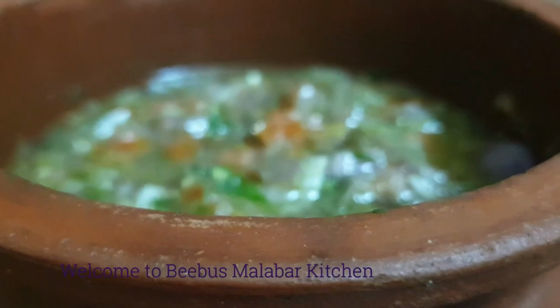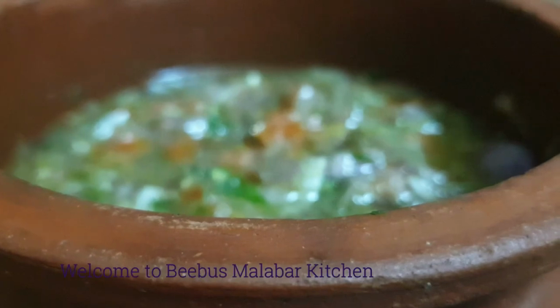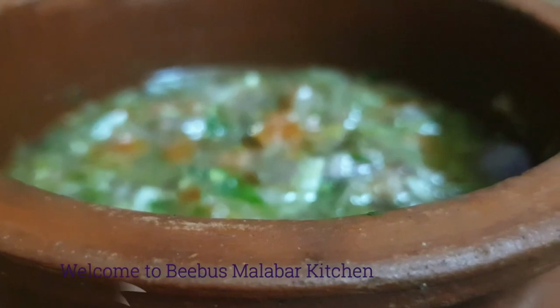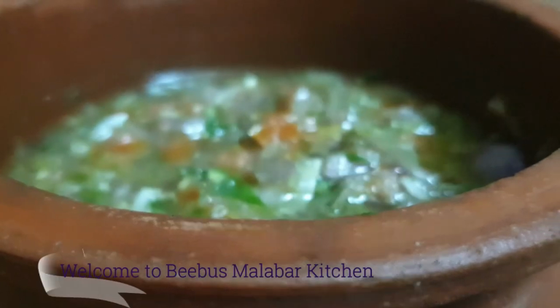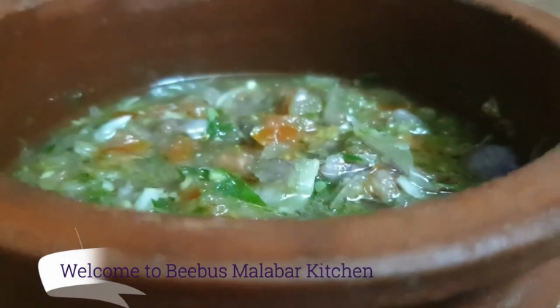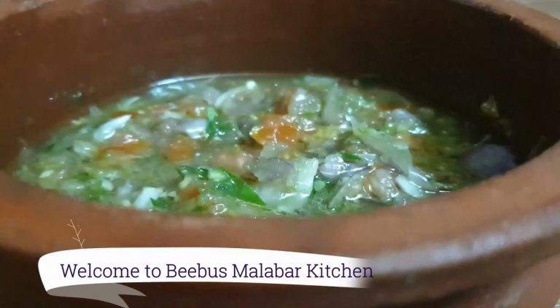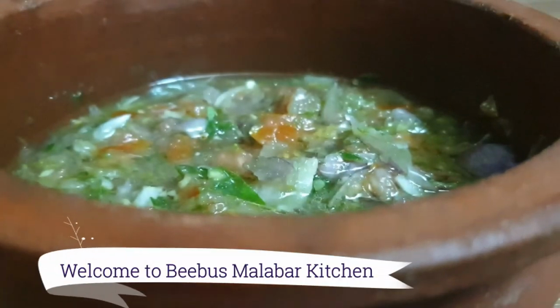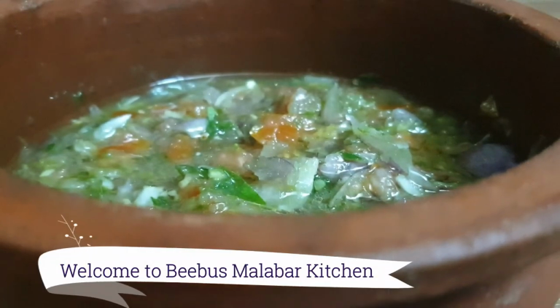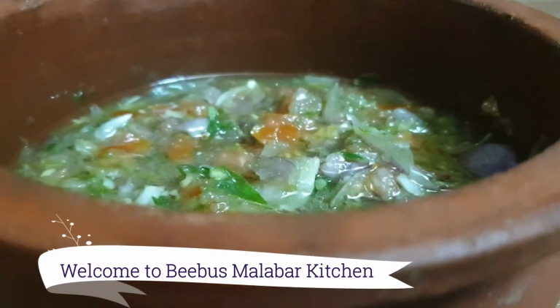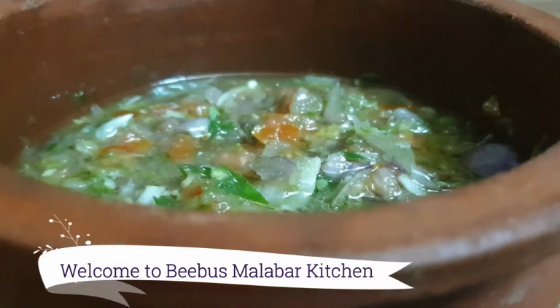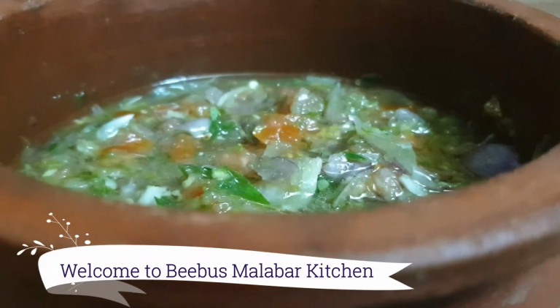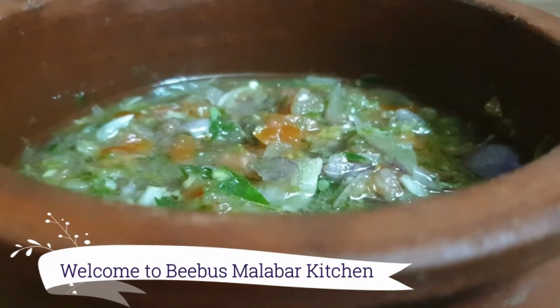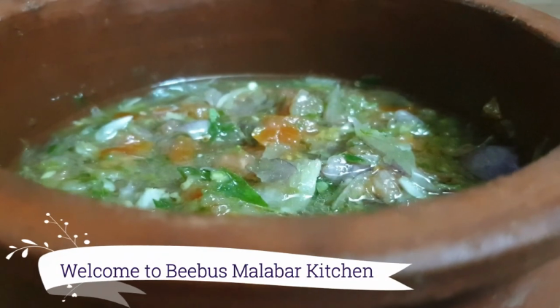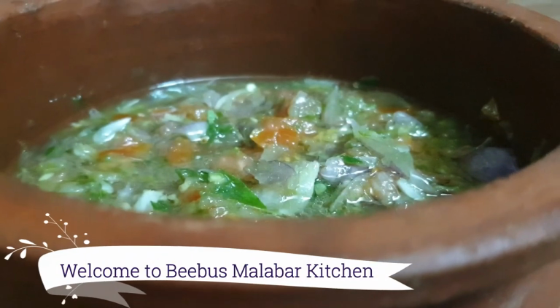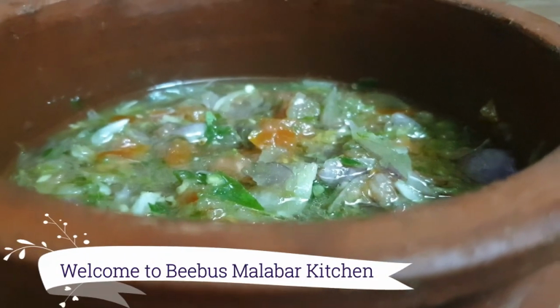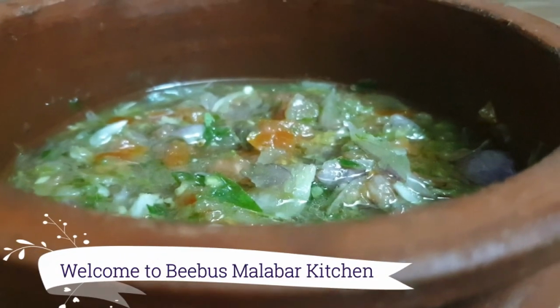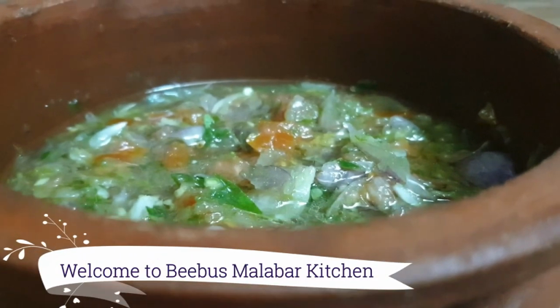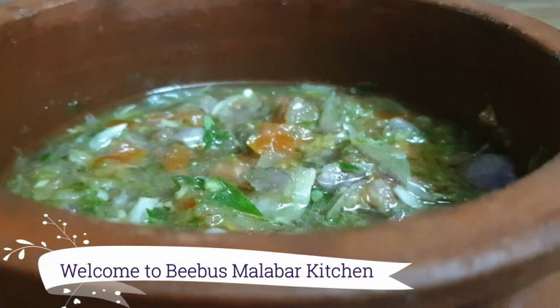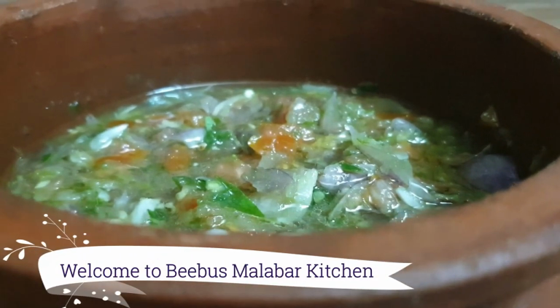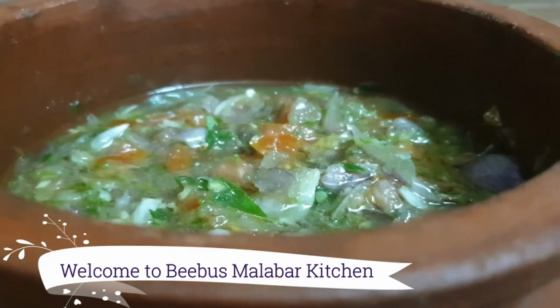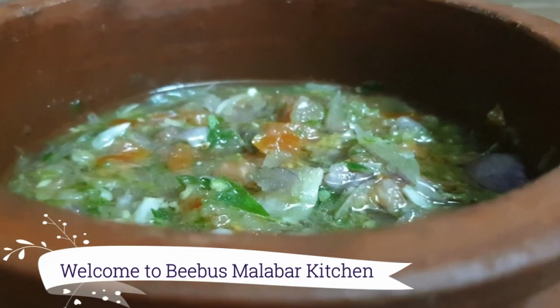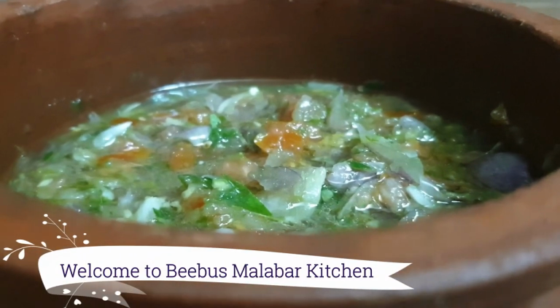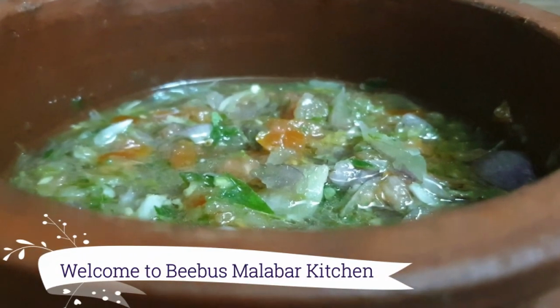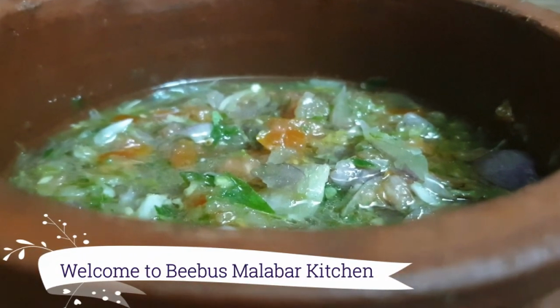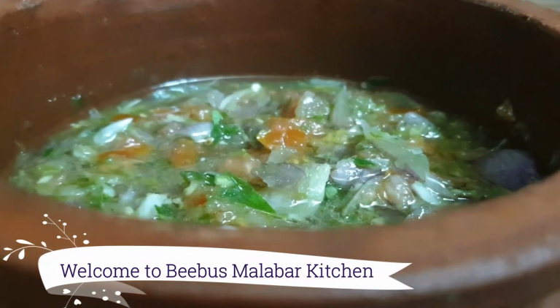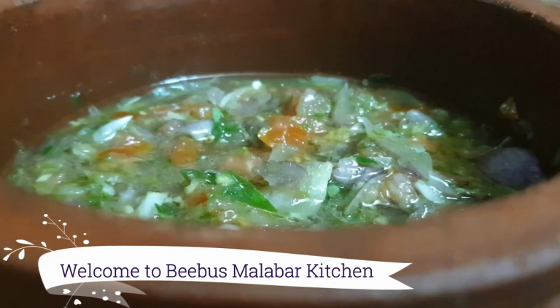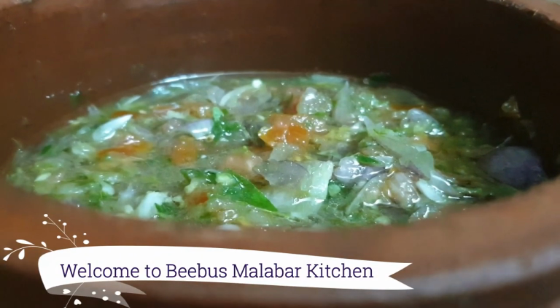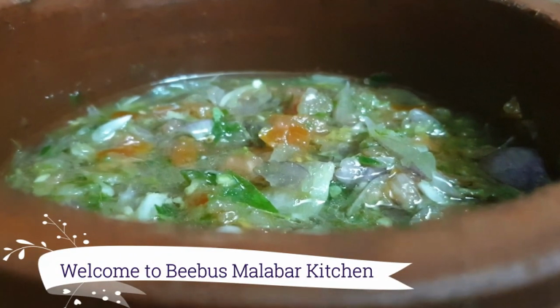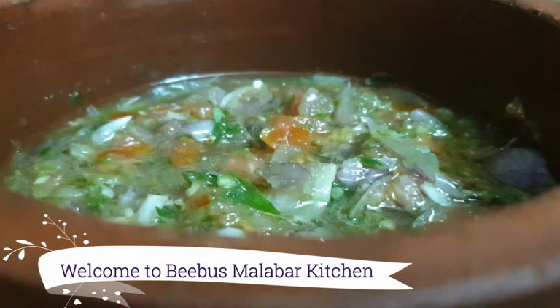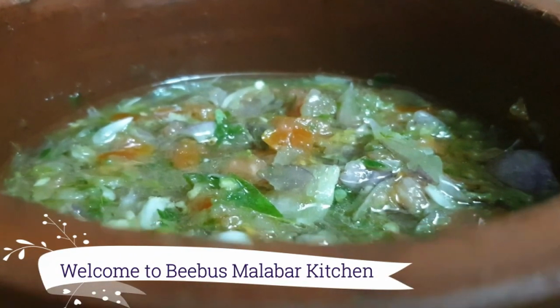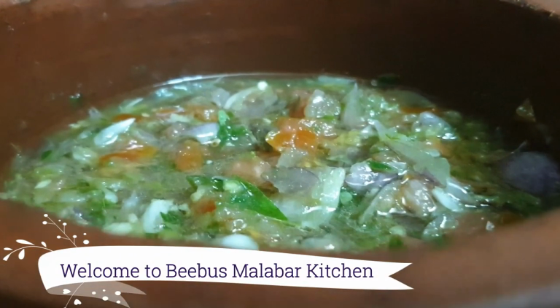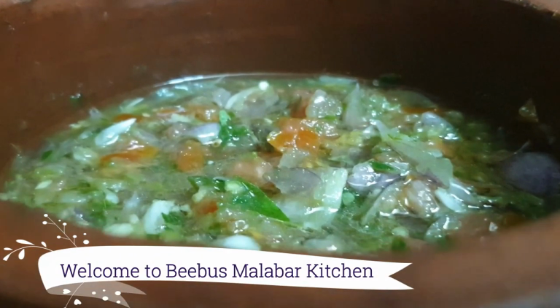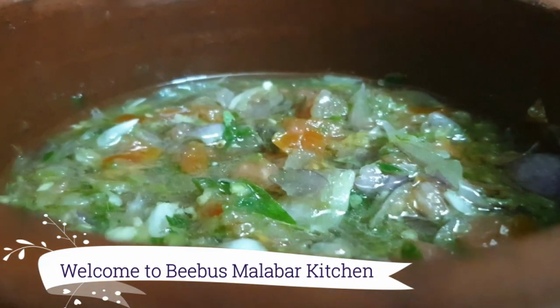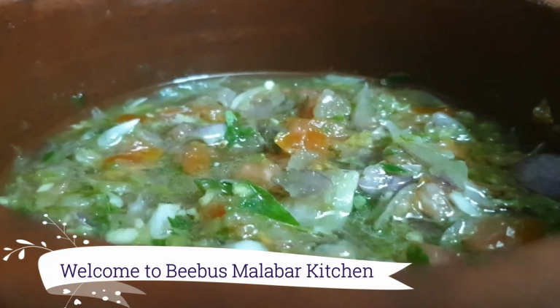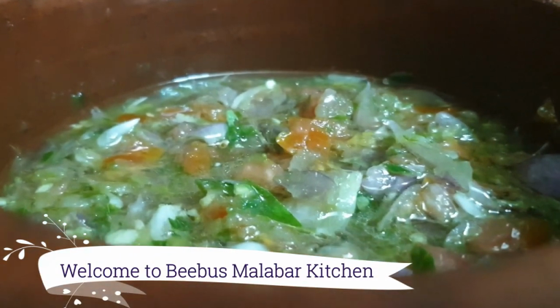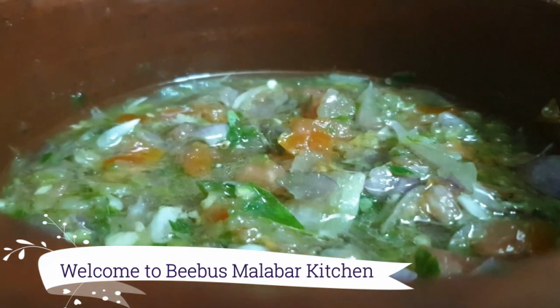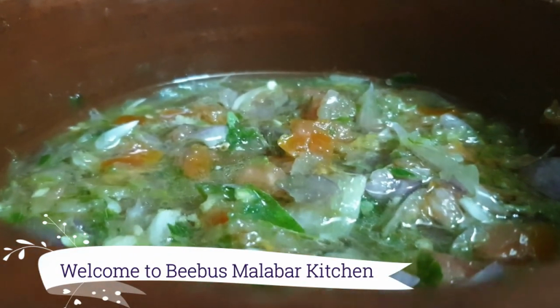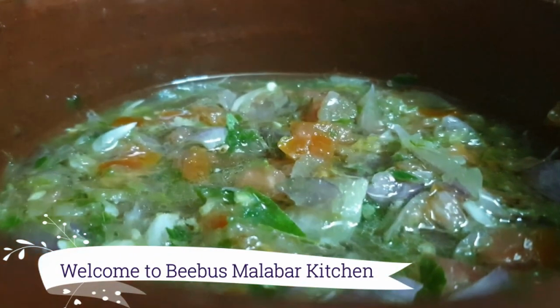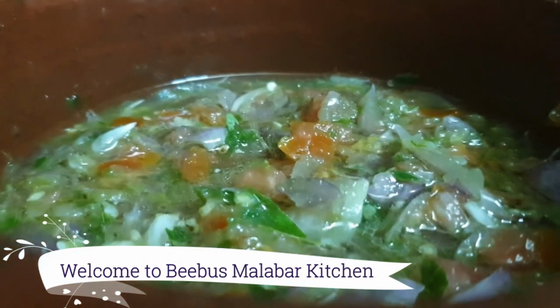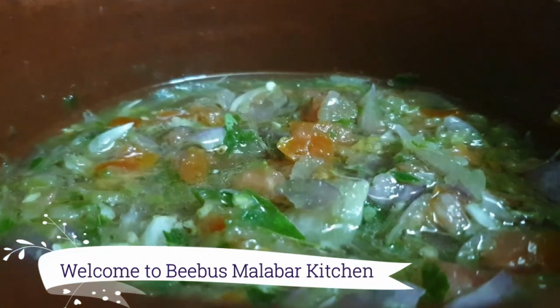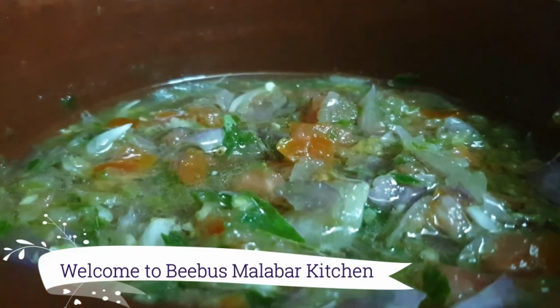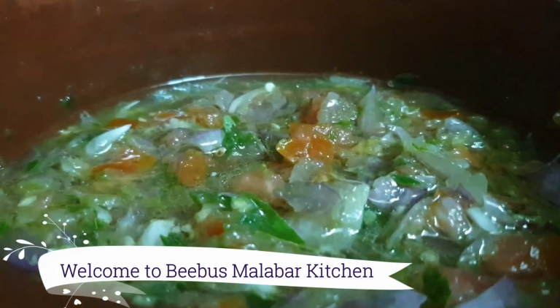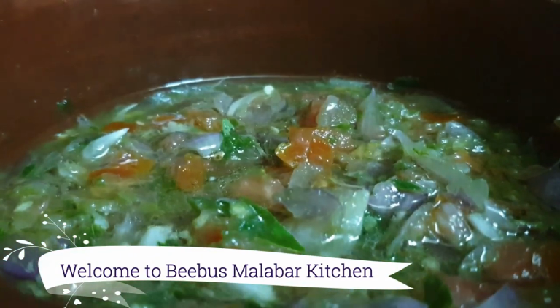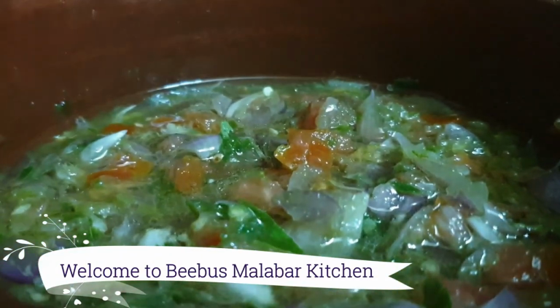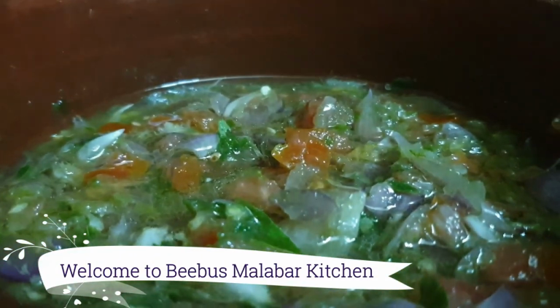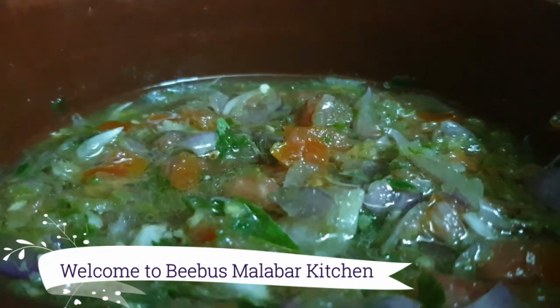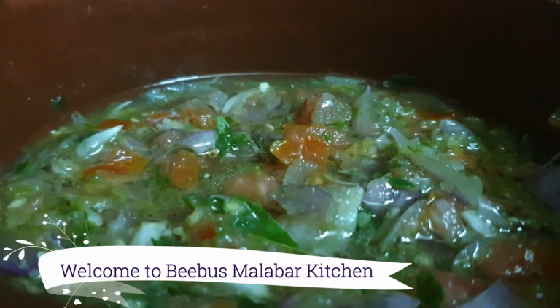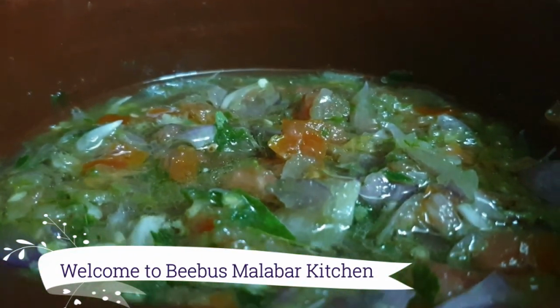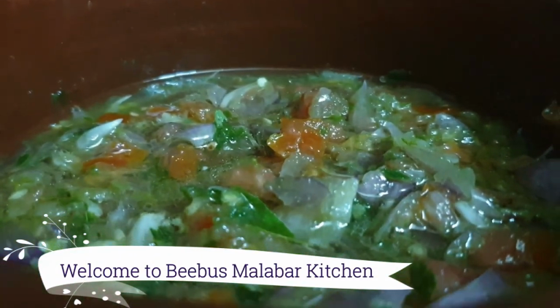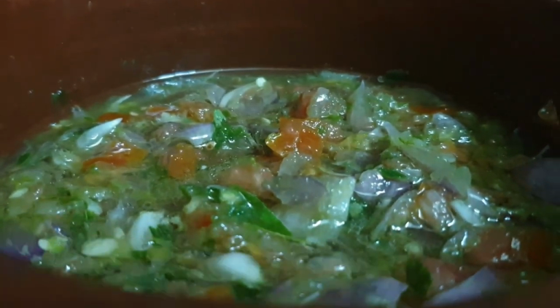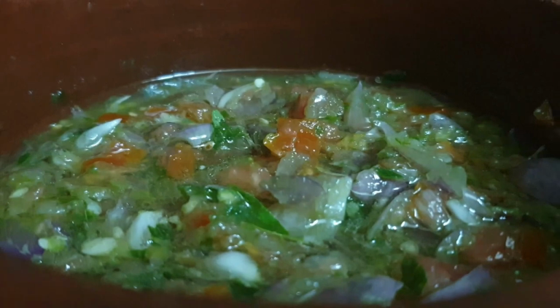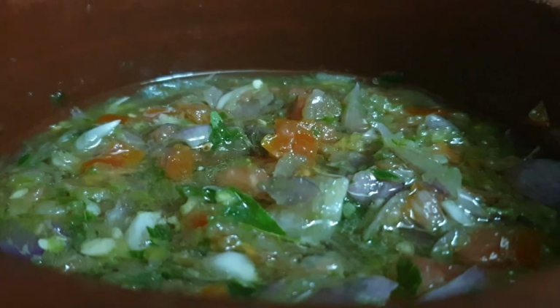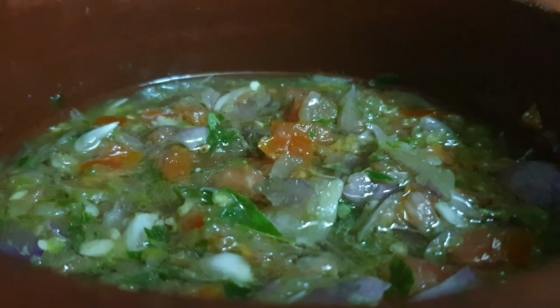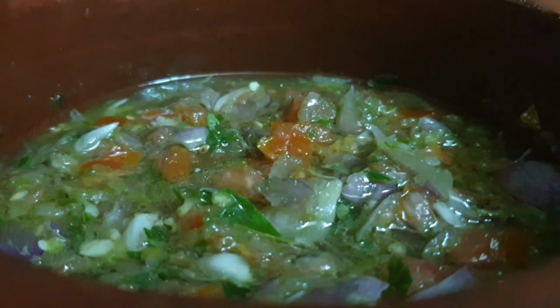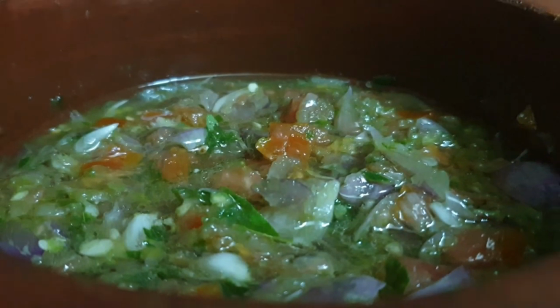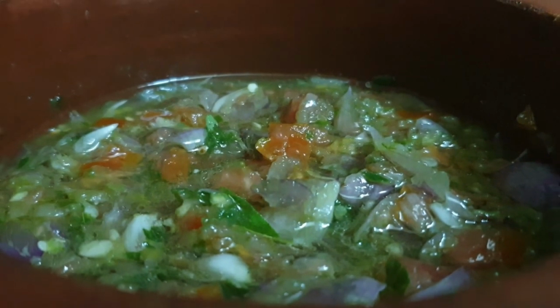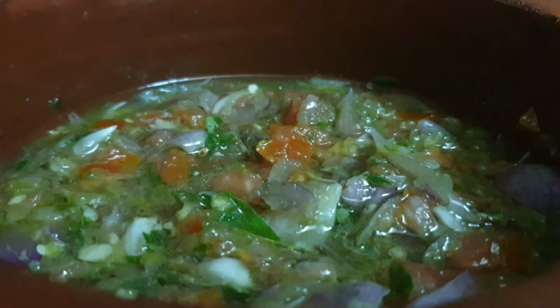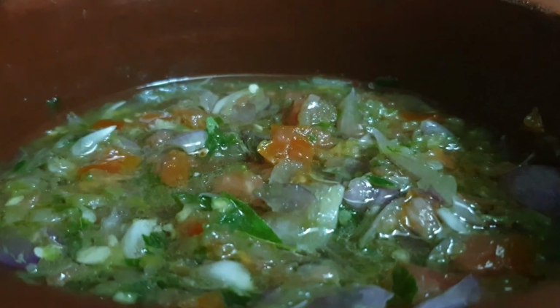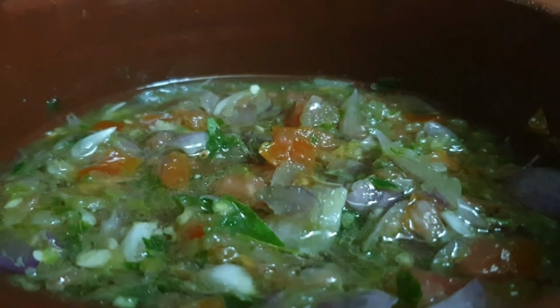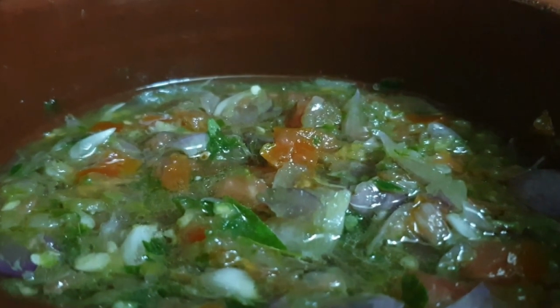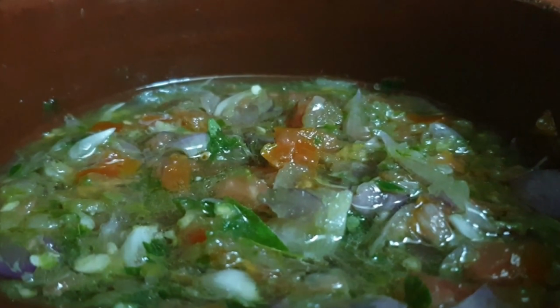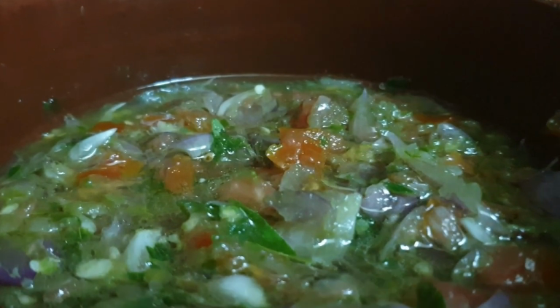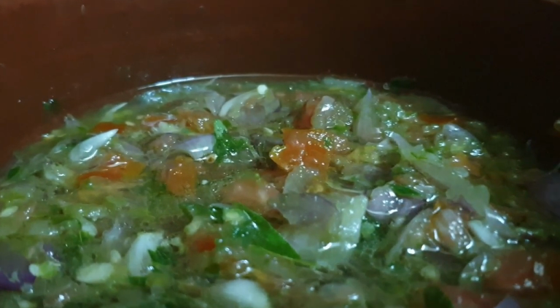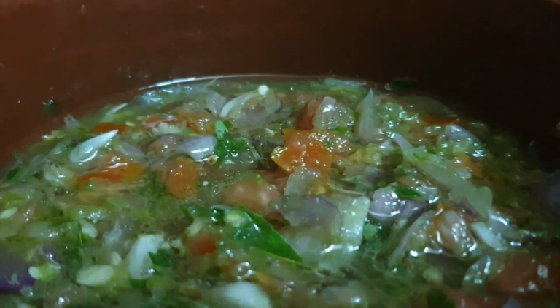Hello friends! Welcome back to Bebuss. Why am I here? A recipe for a simple tasty food.